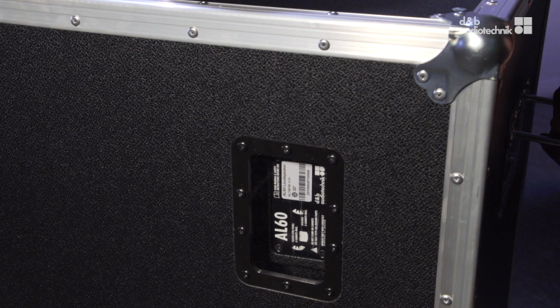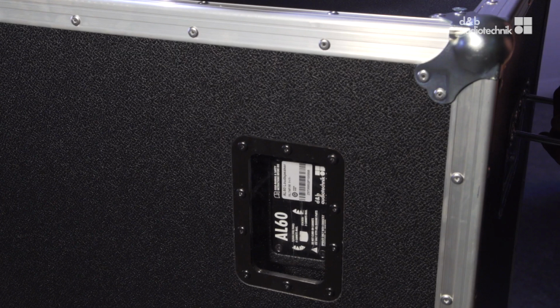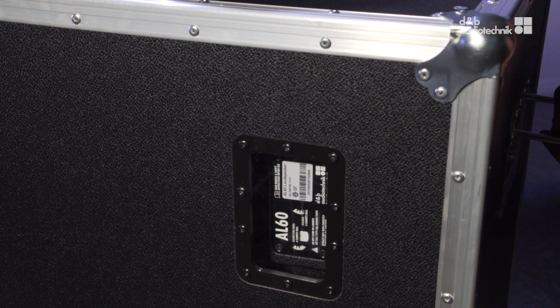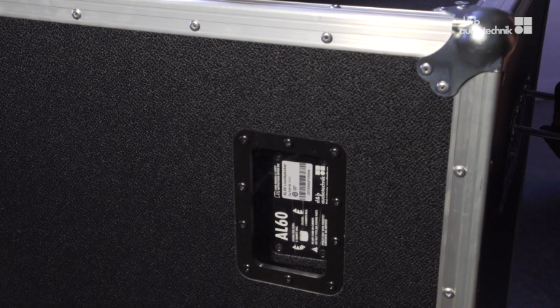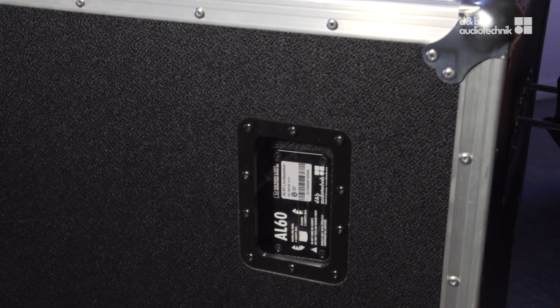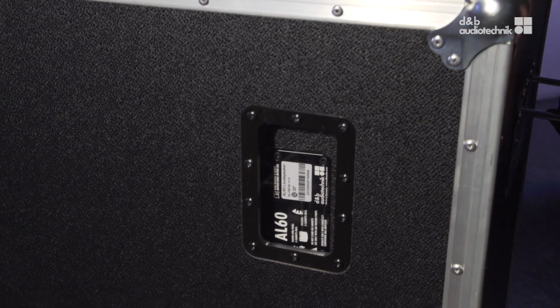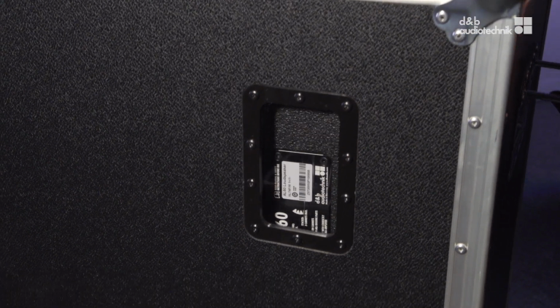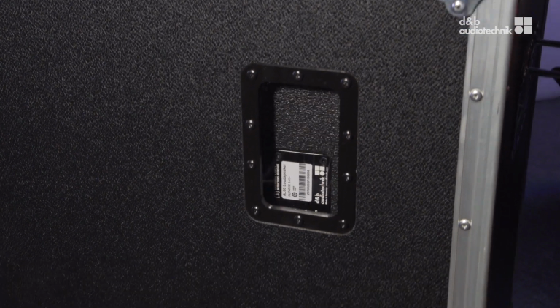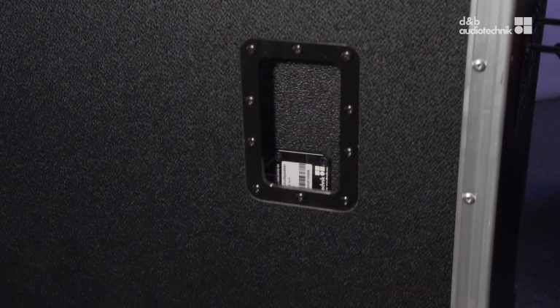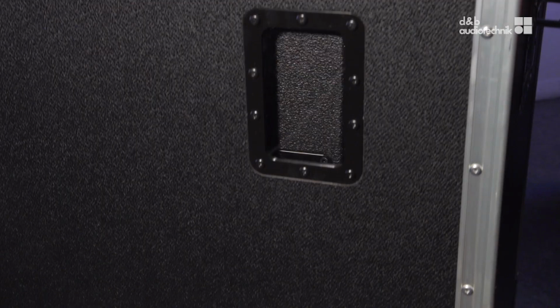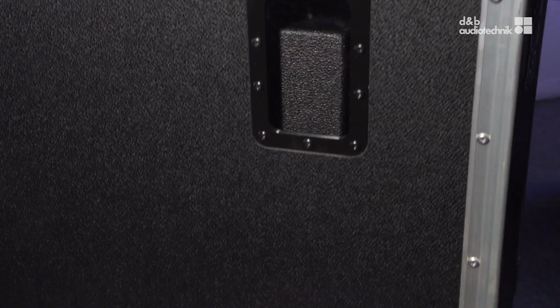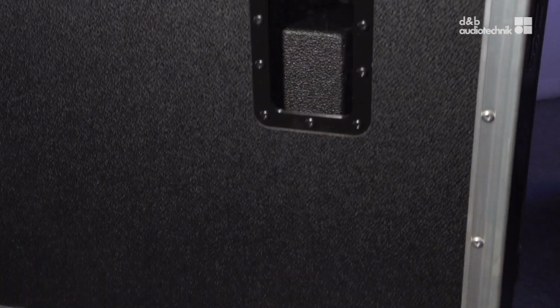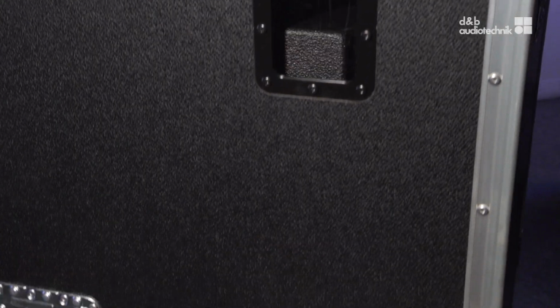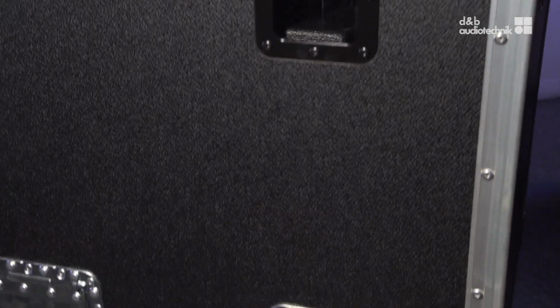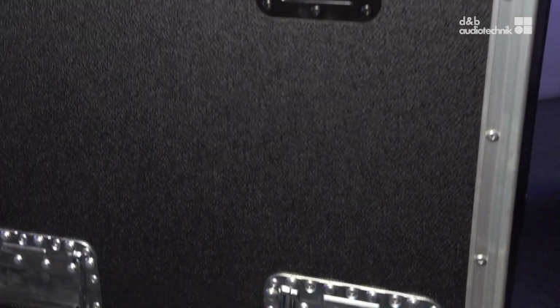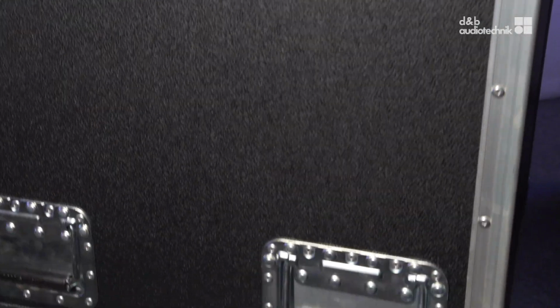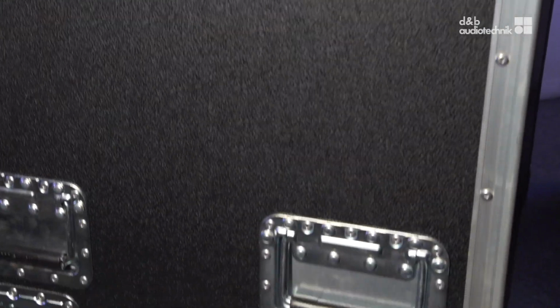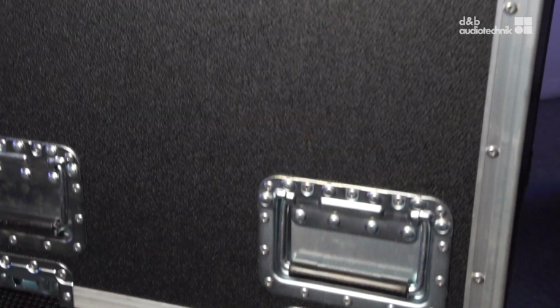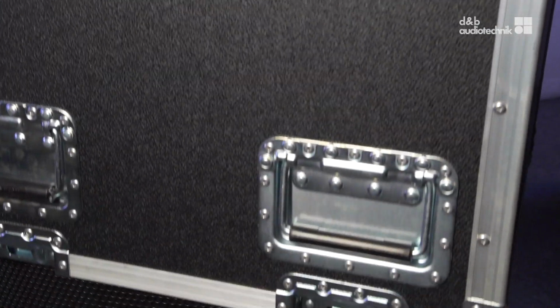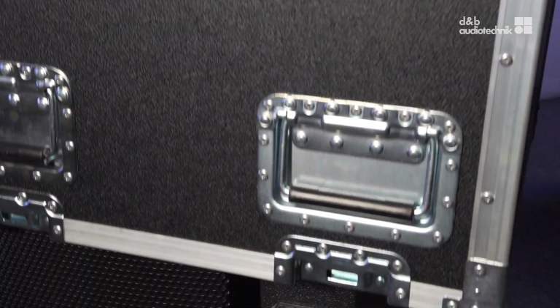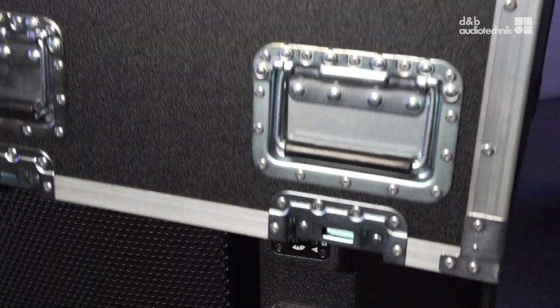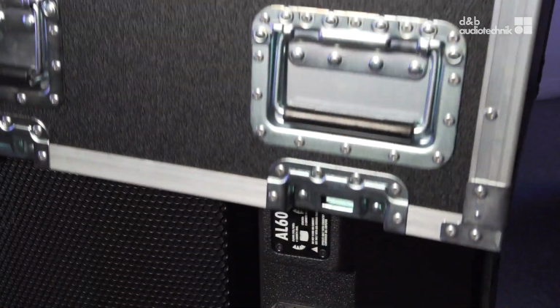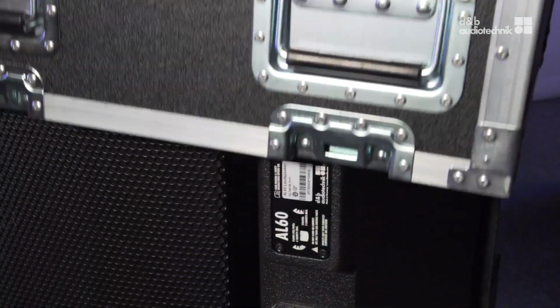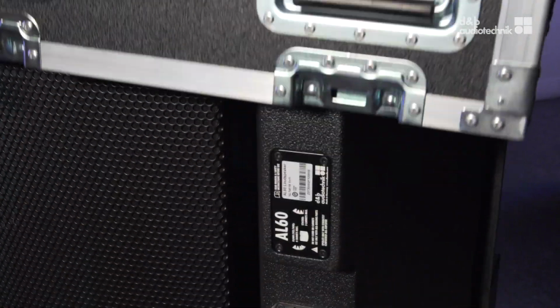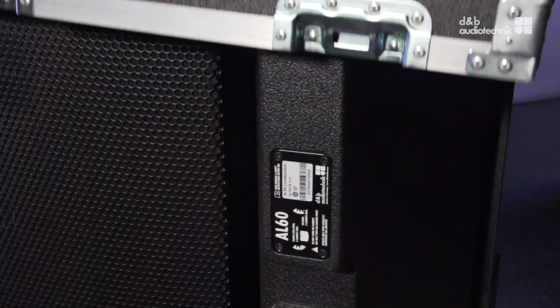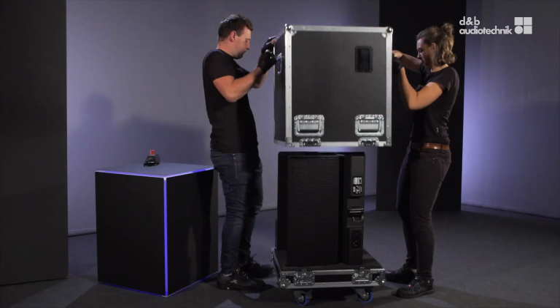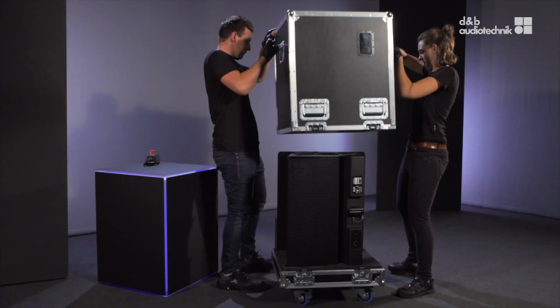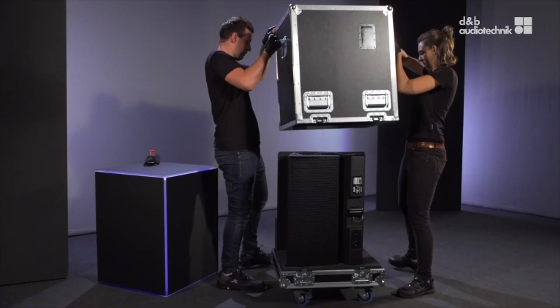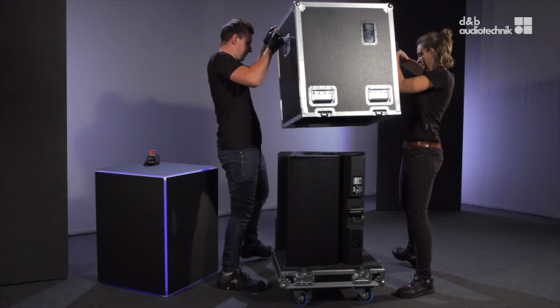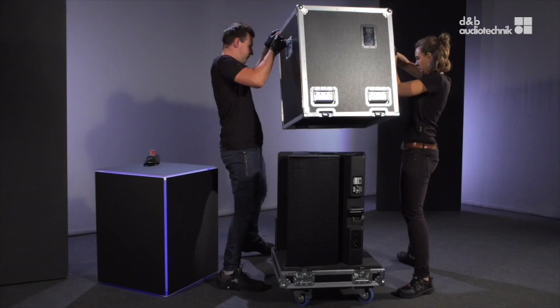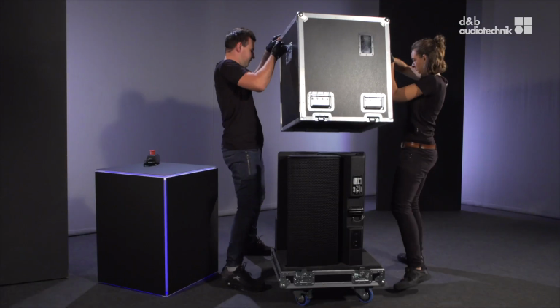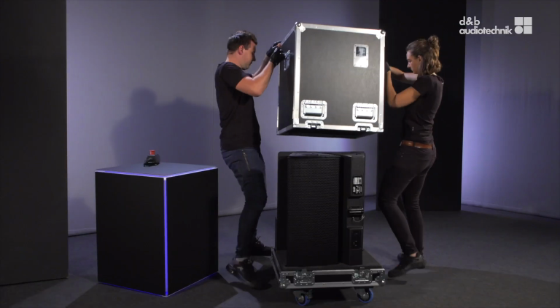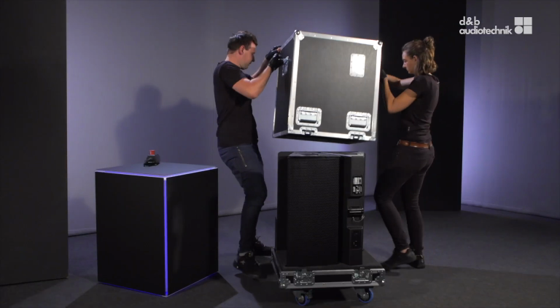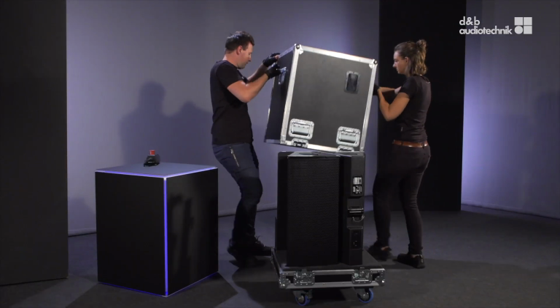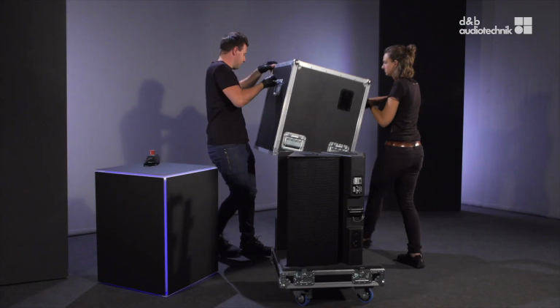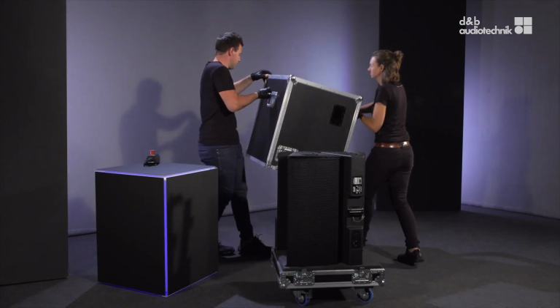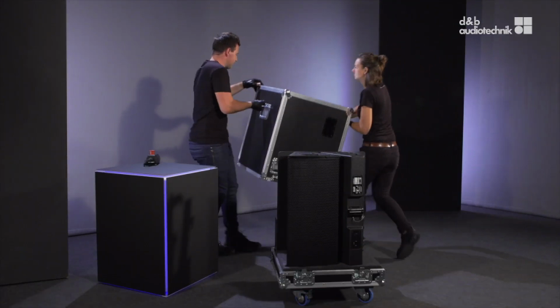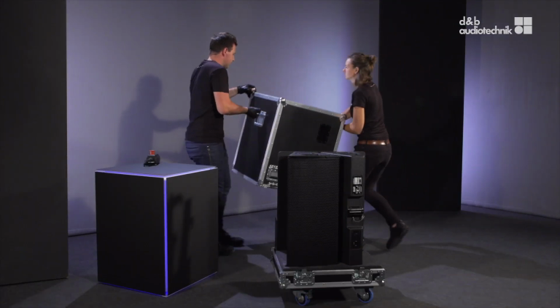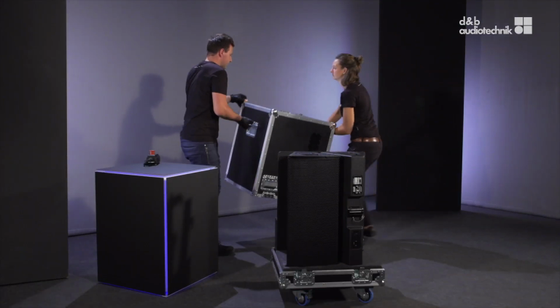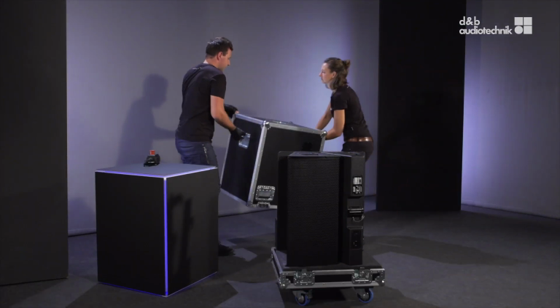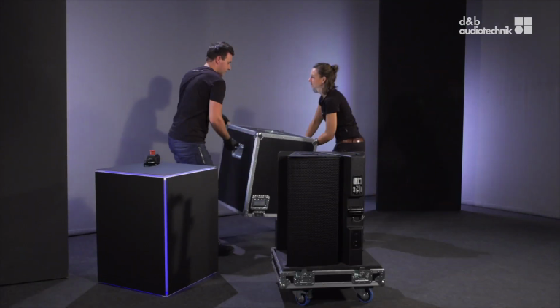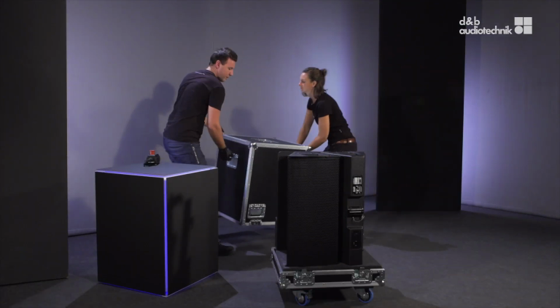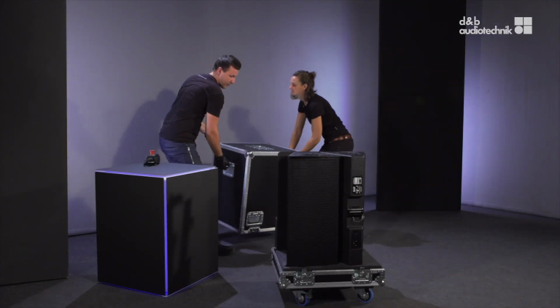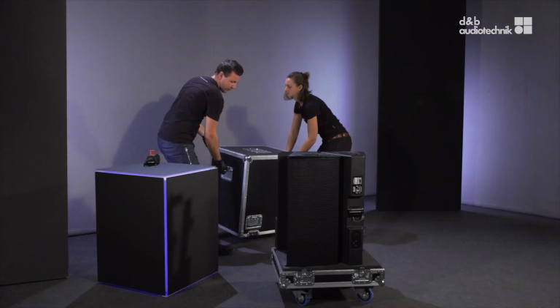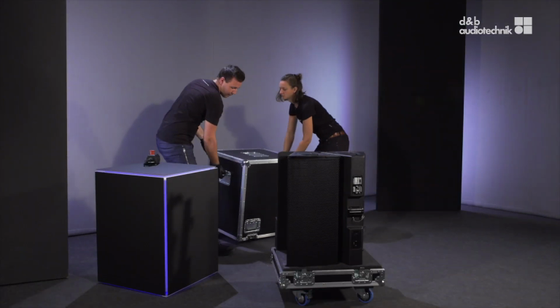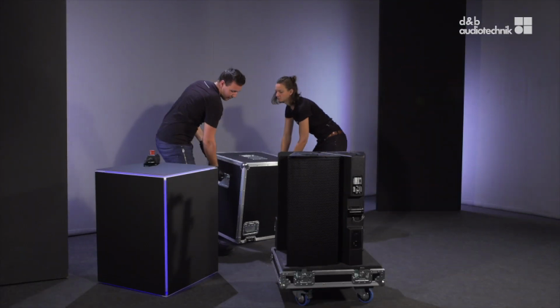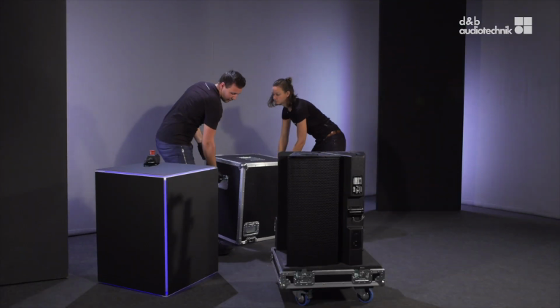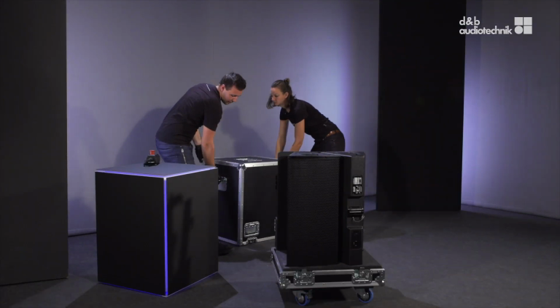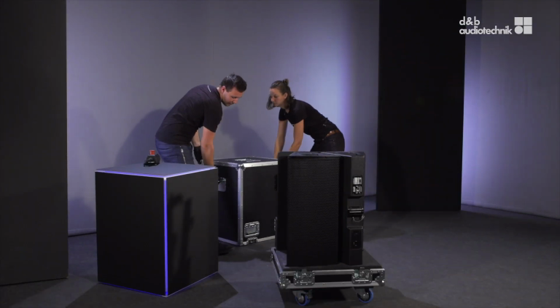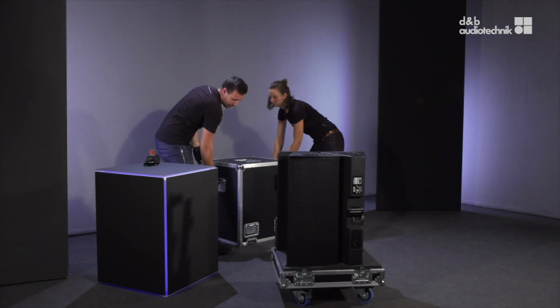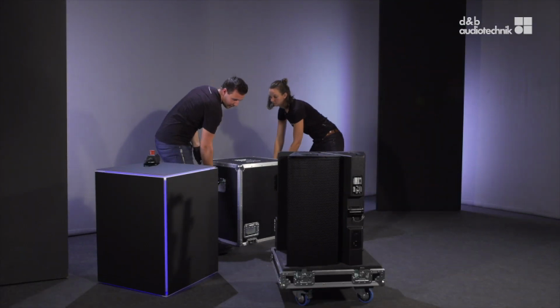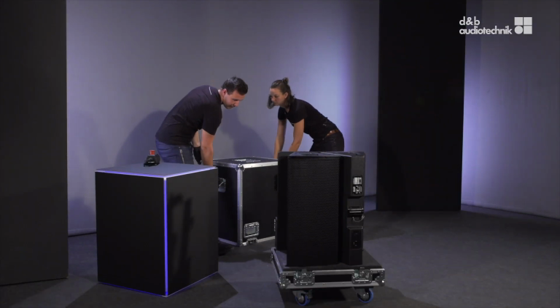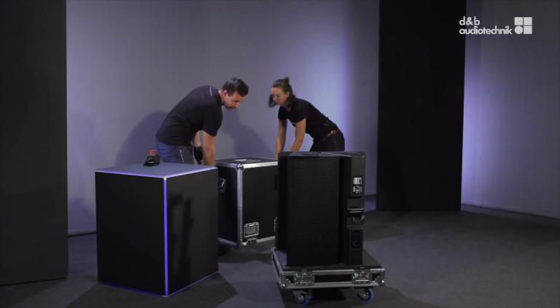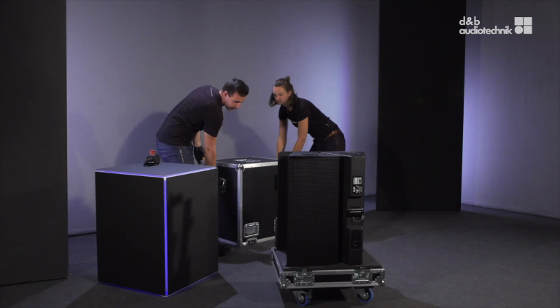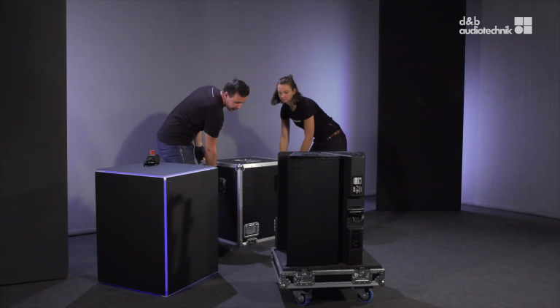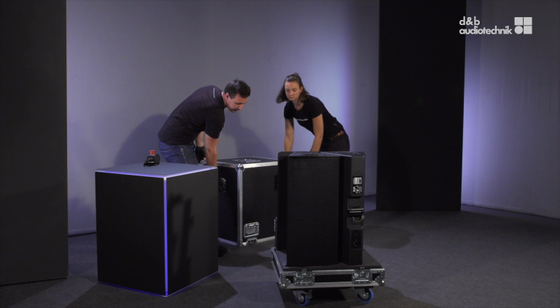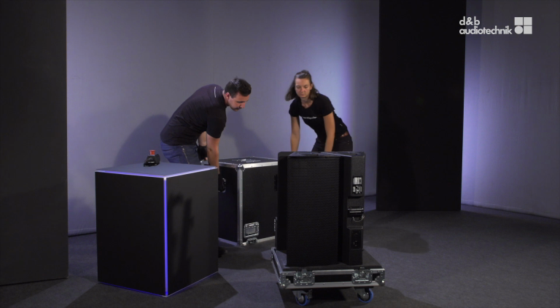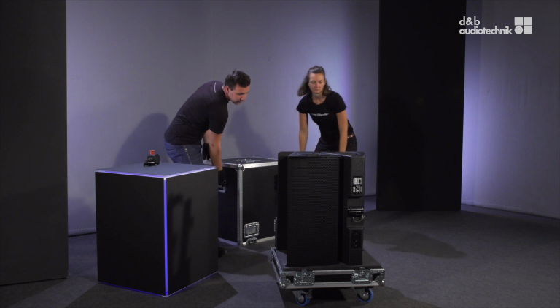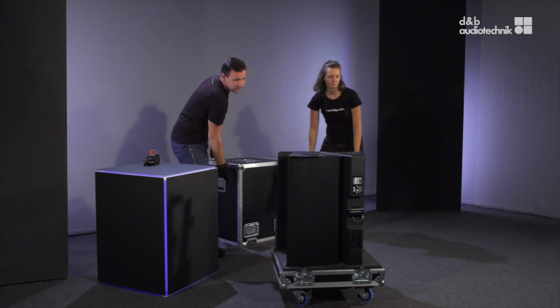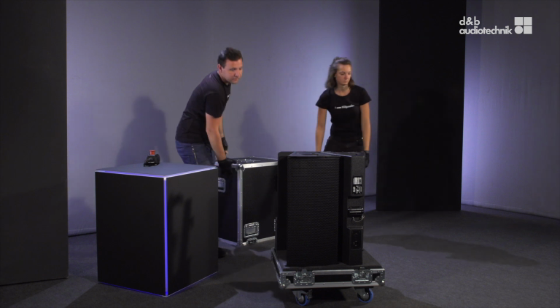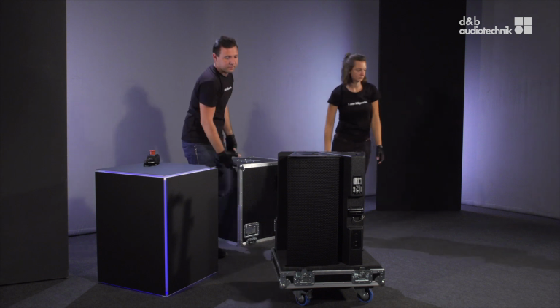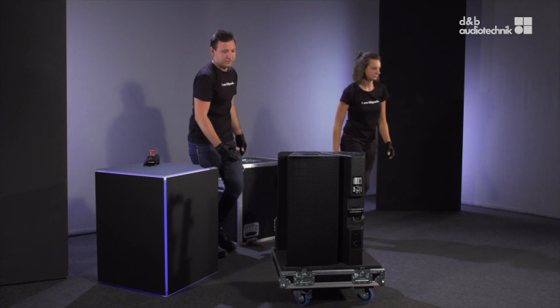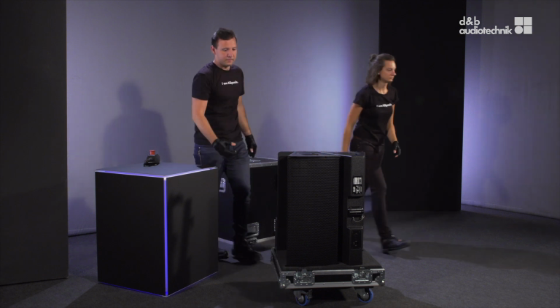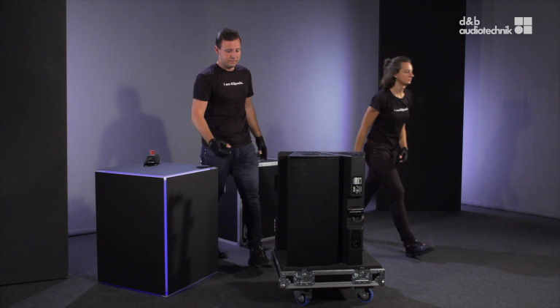As a hint: placing the cabinet in the flight case with the label upwards makes the label visible through the window in the lid.